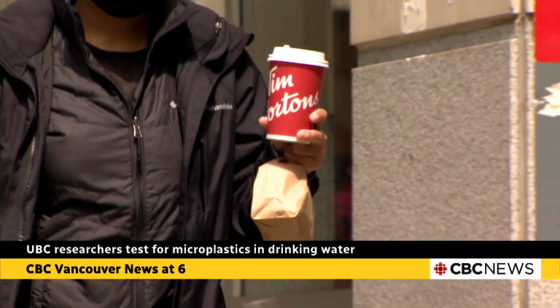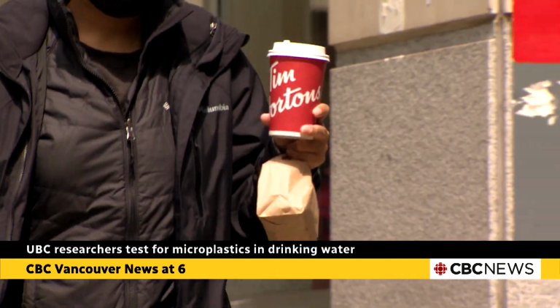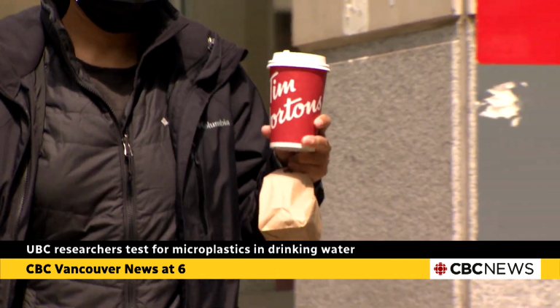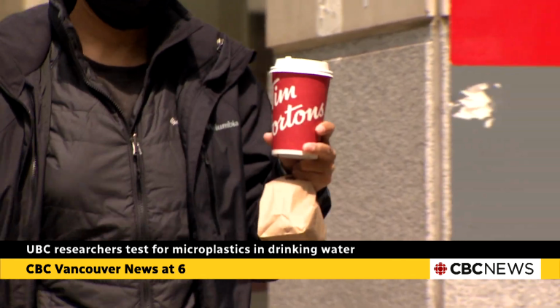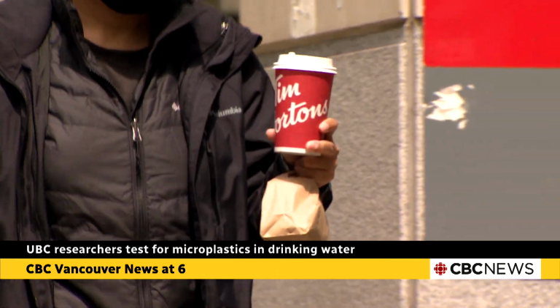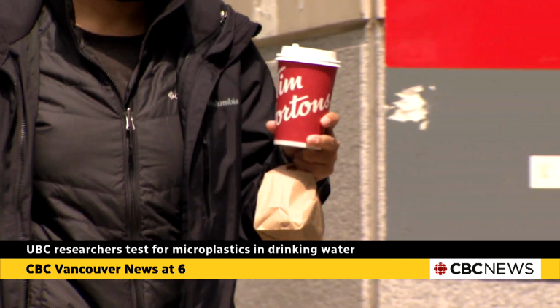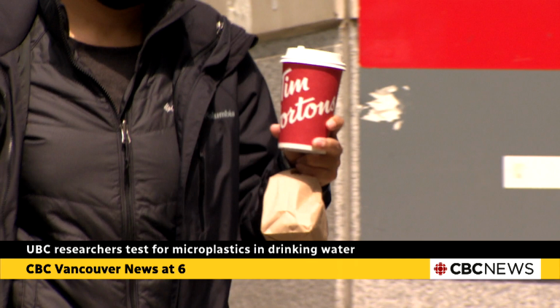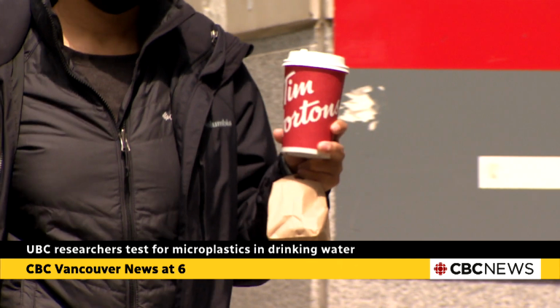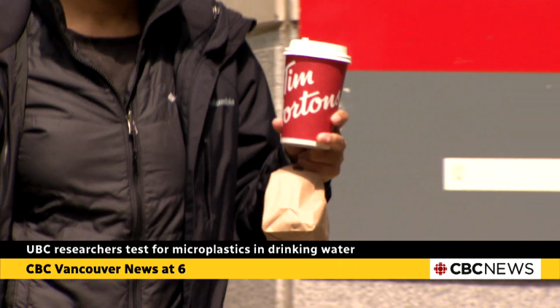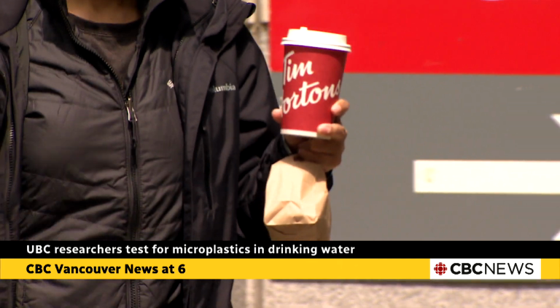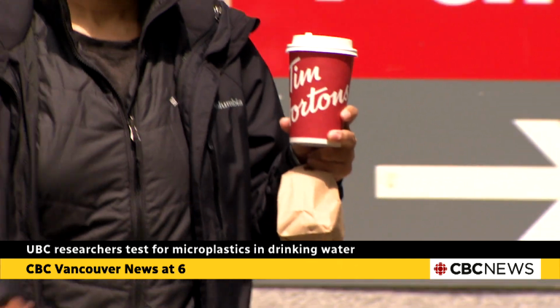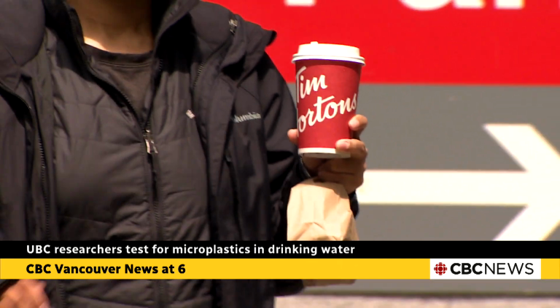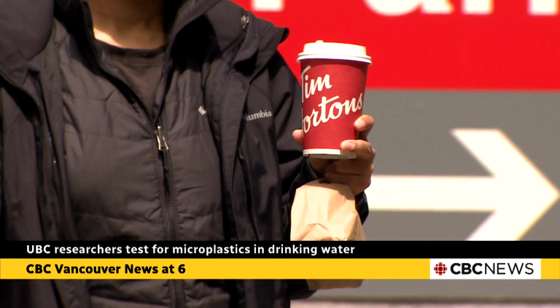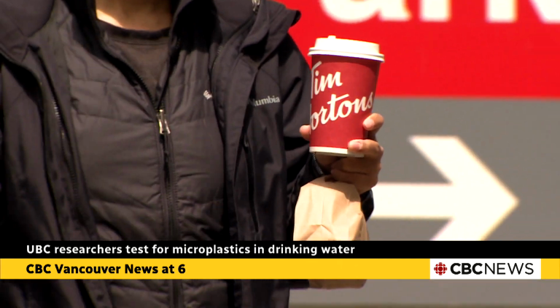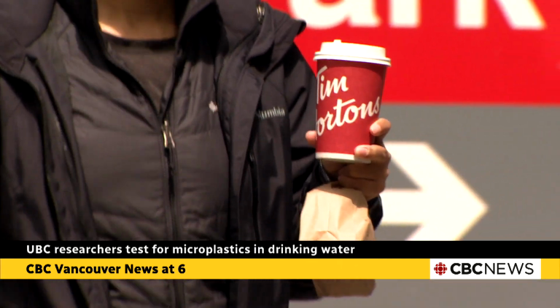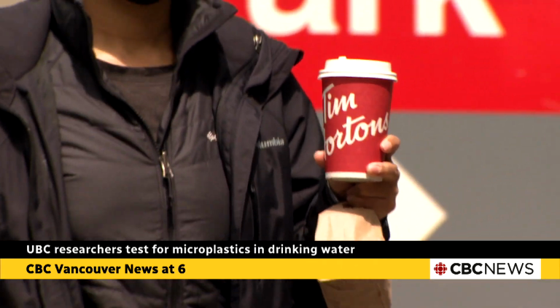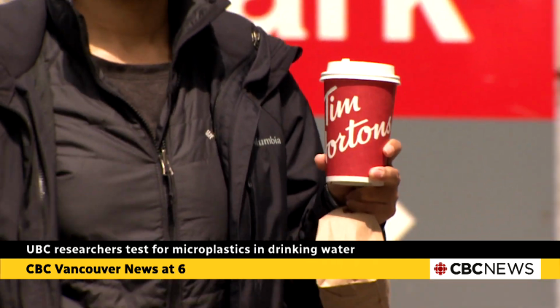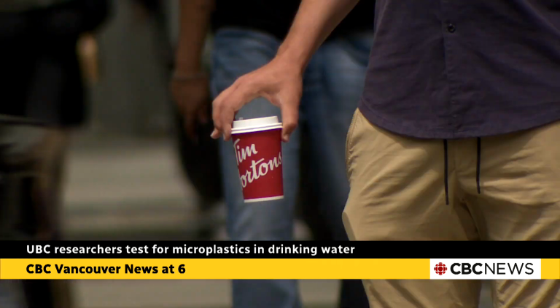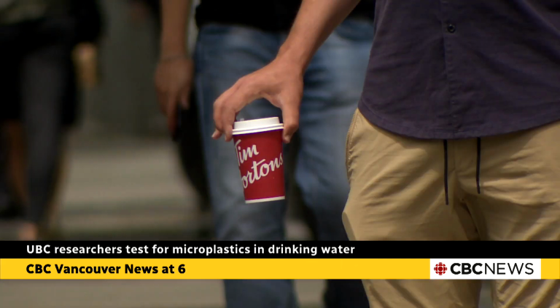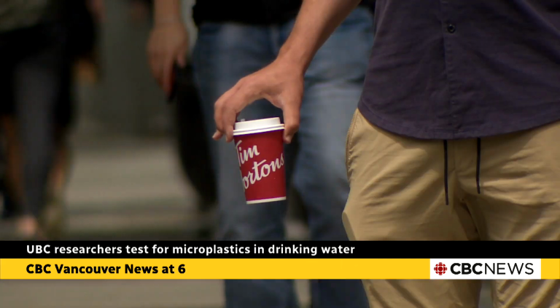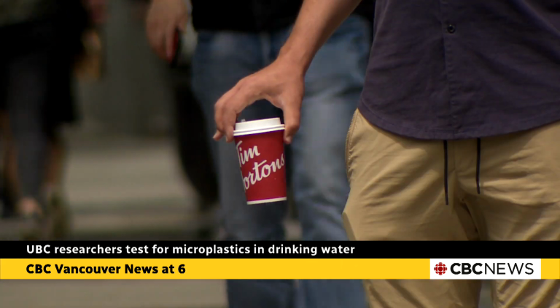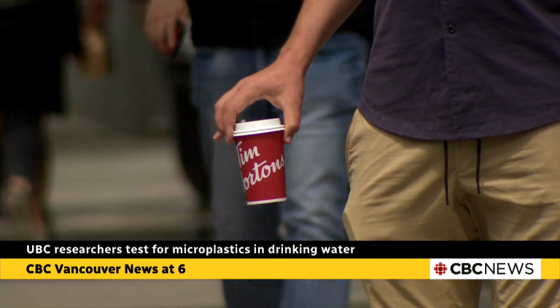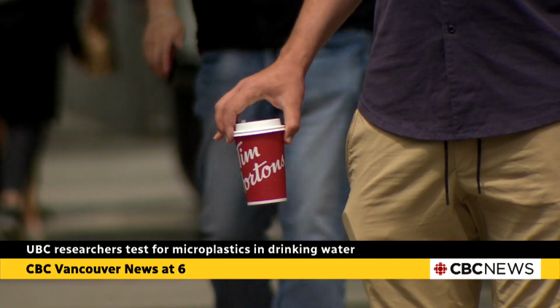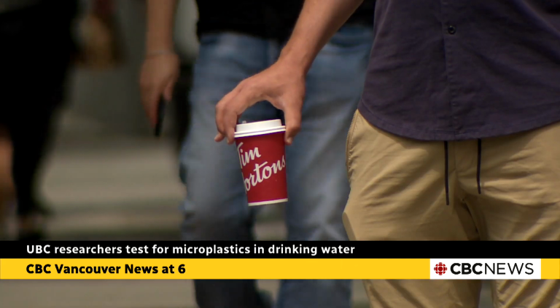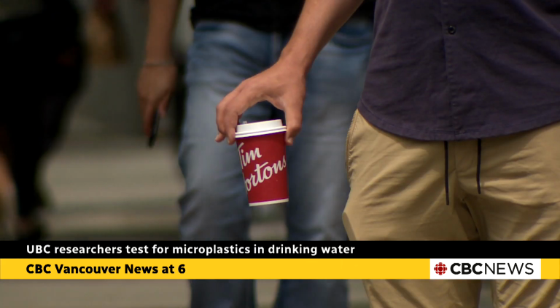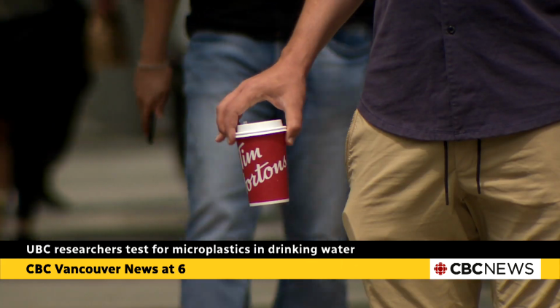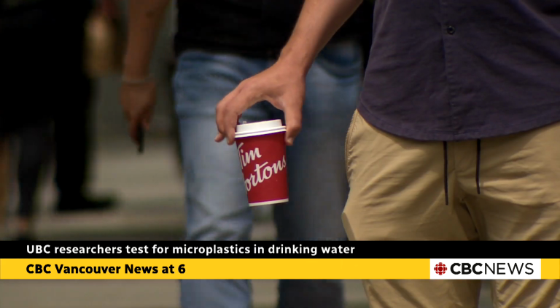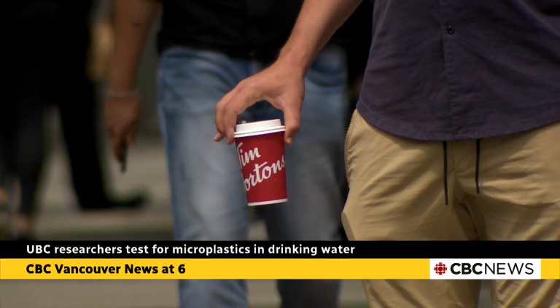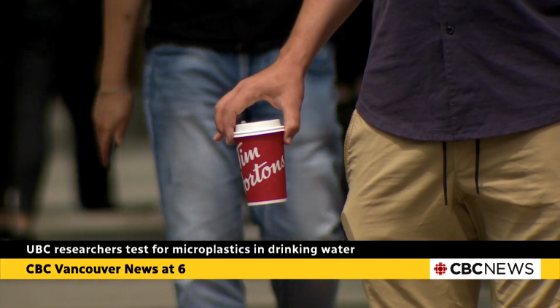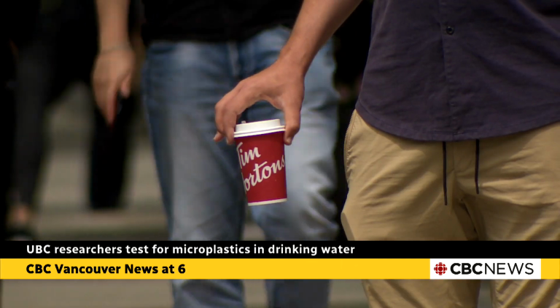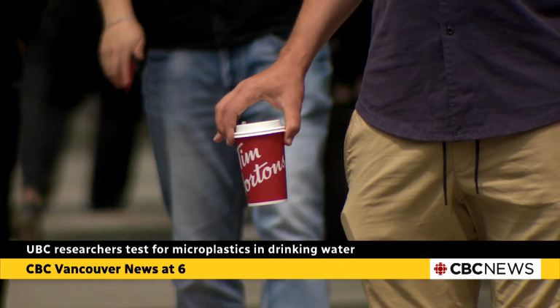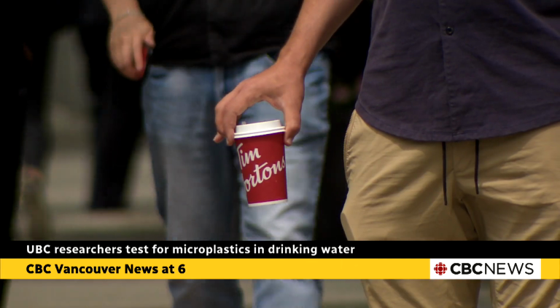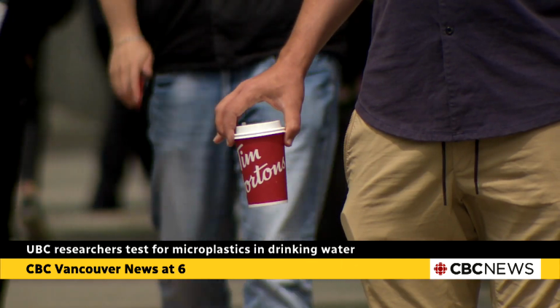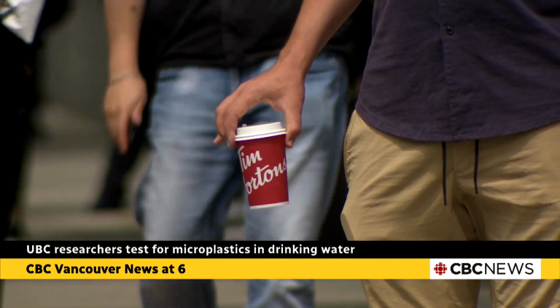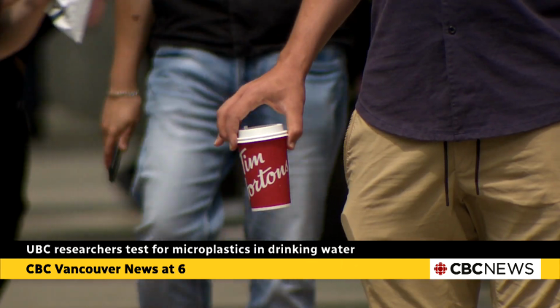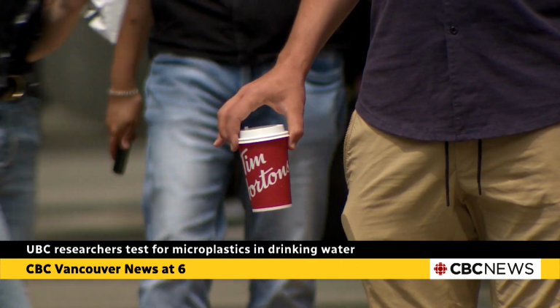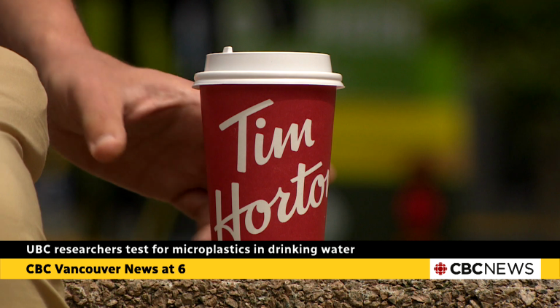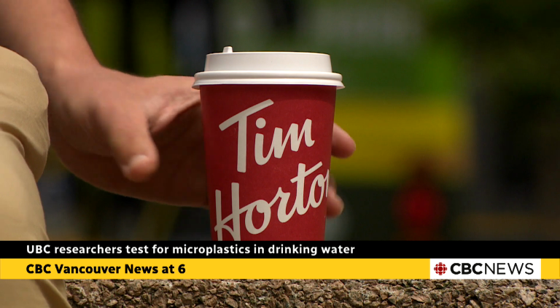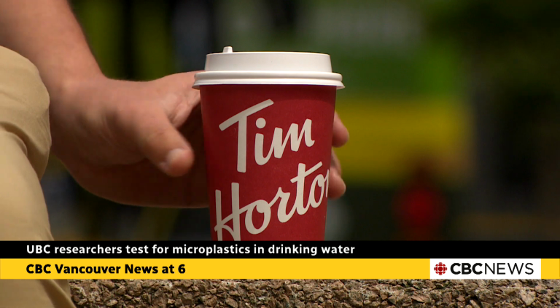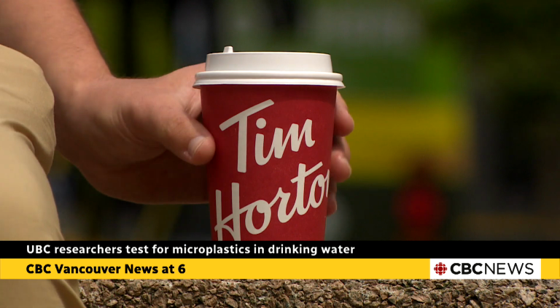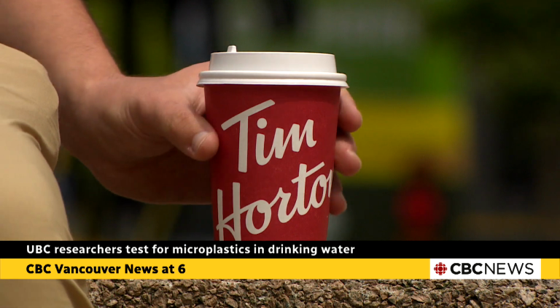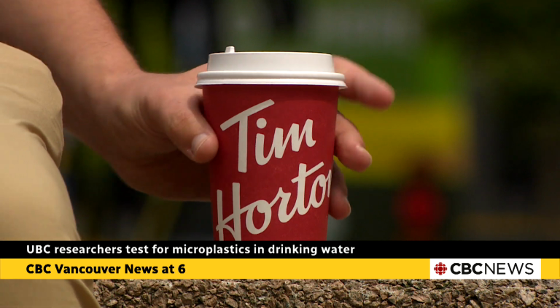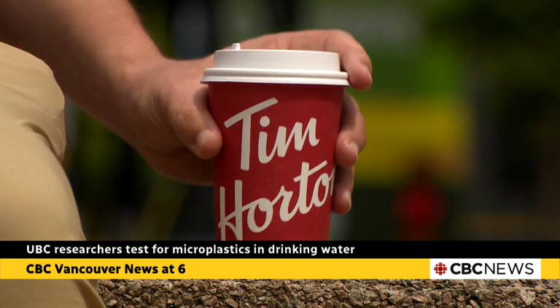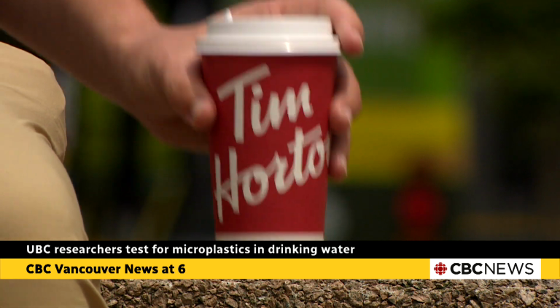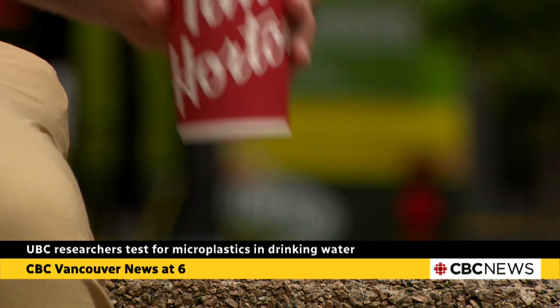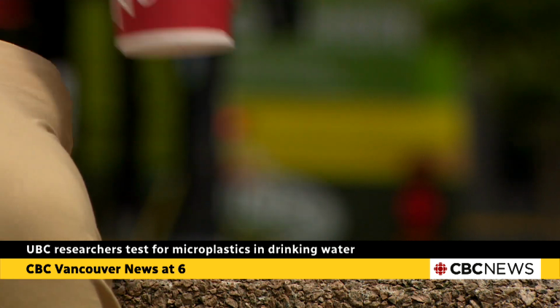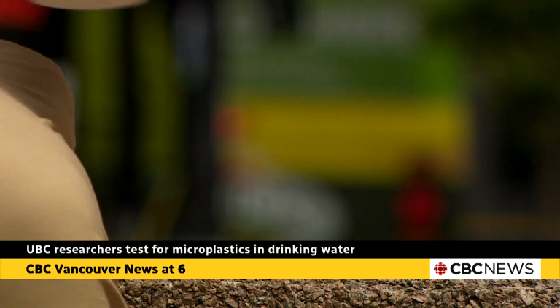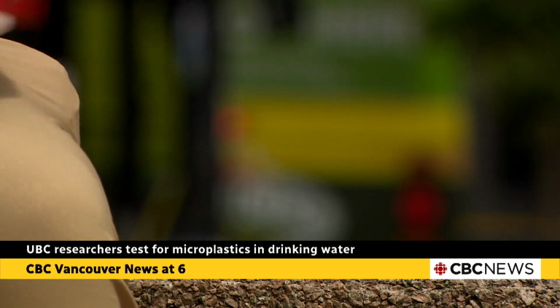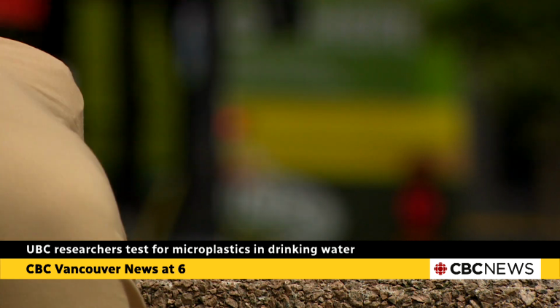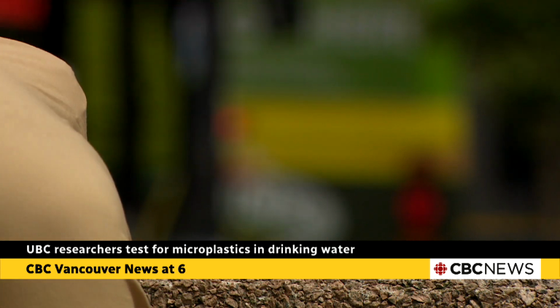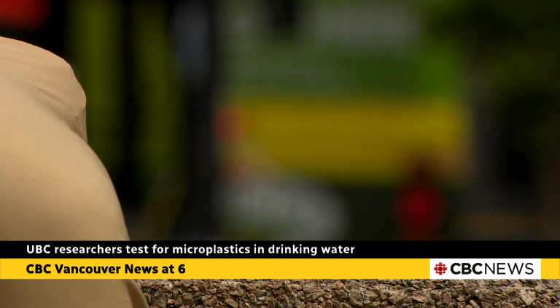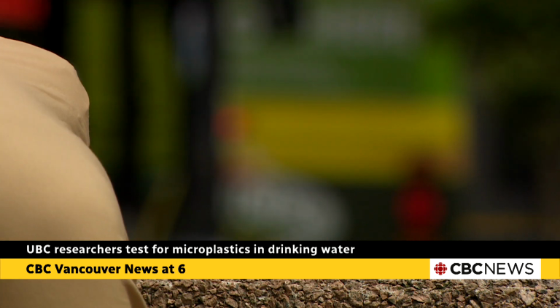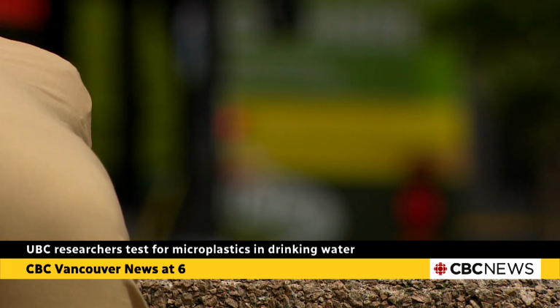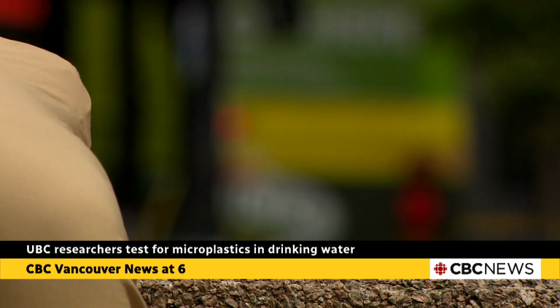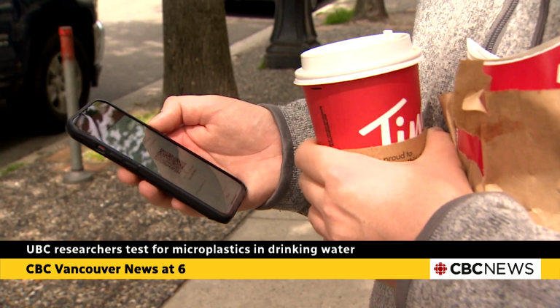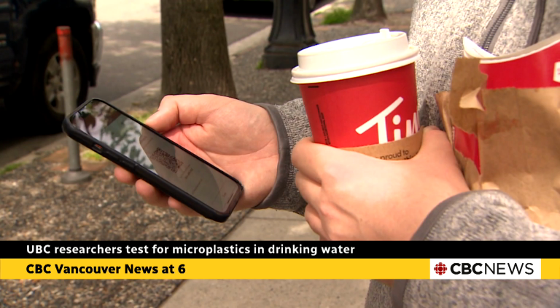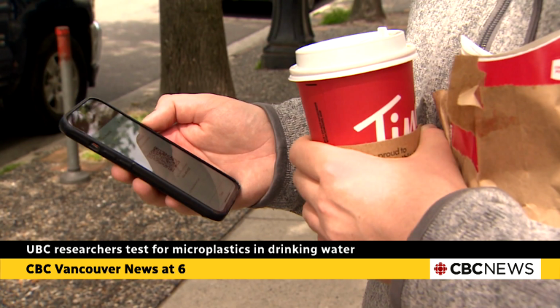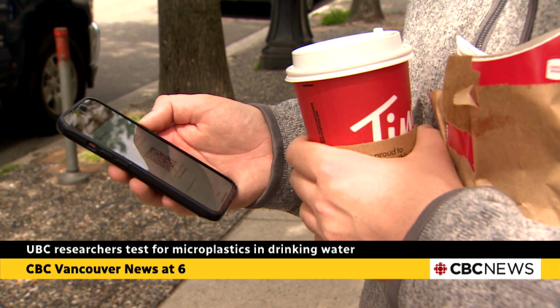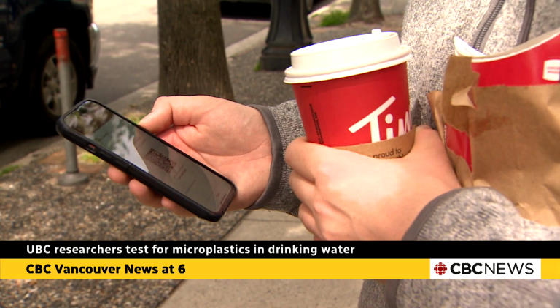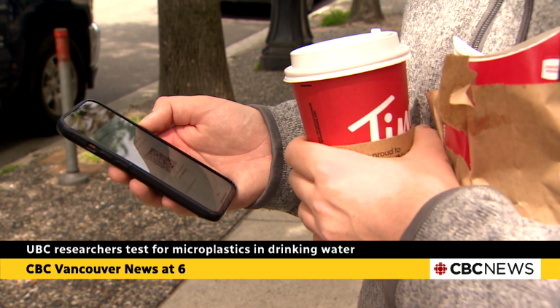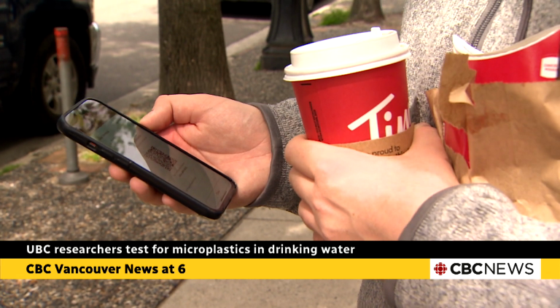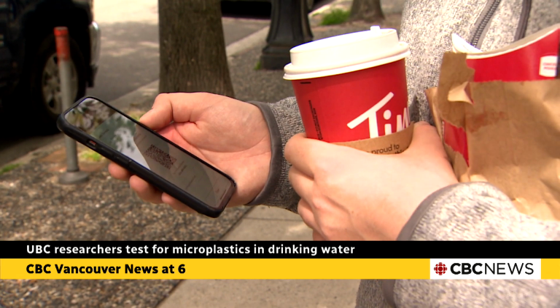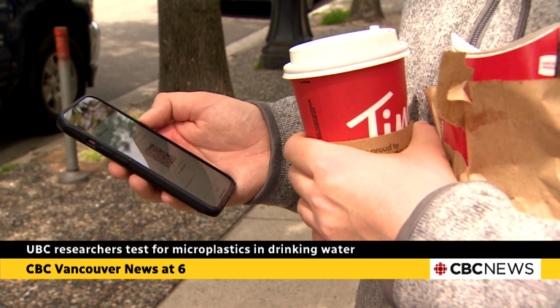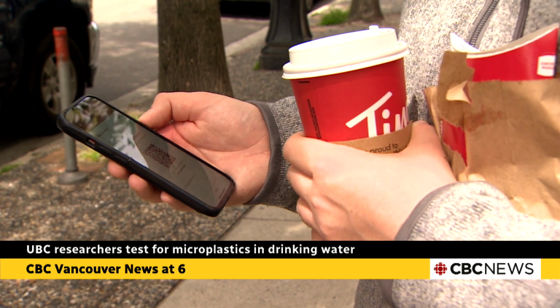Even in the coffee cups at Tim Hortons or Starbucks, there's also a thin layer of plastics.